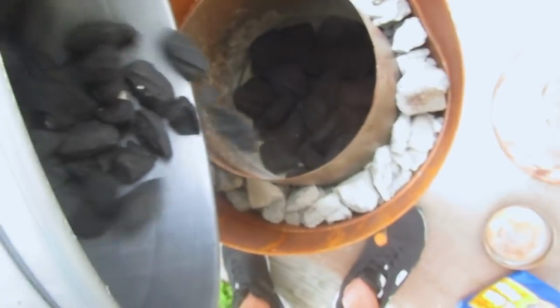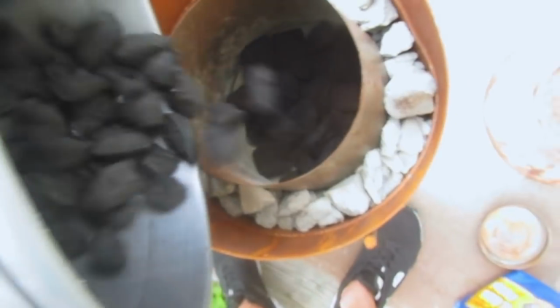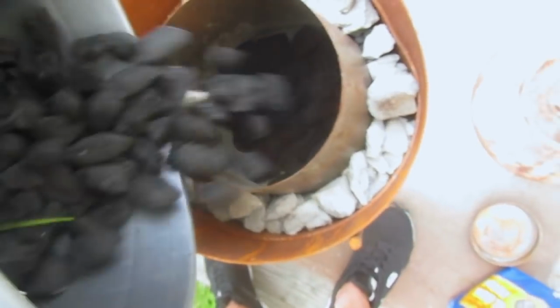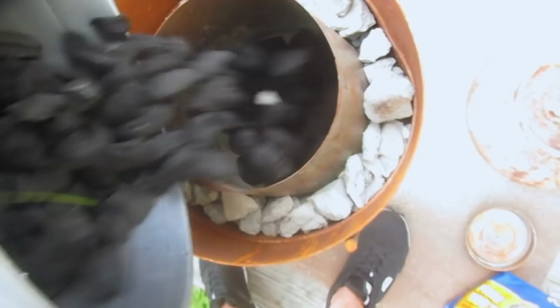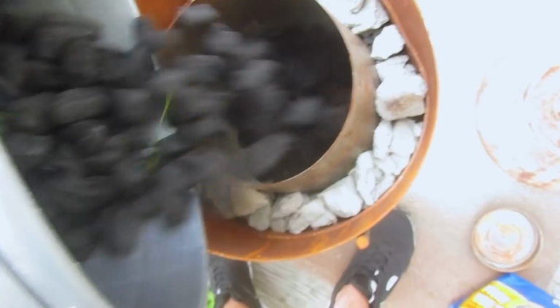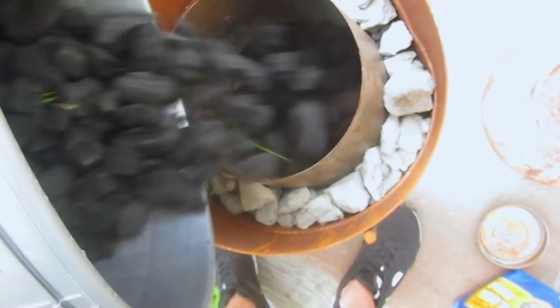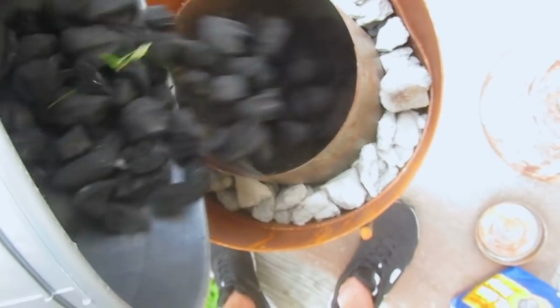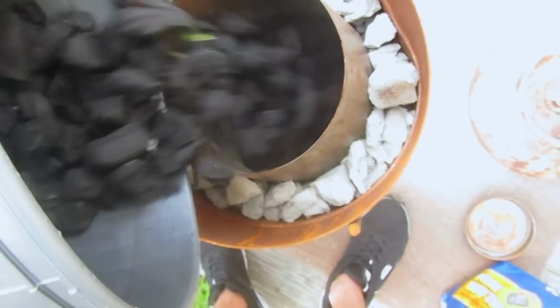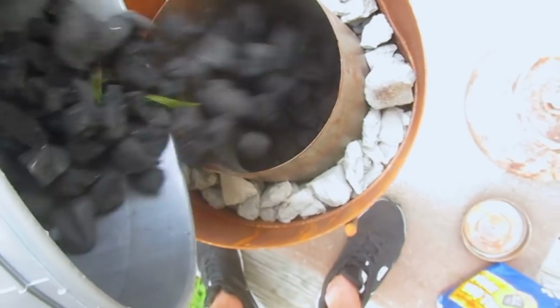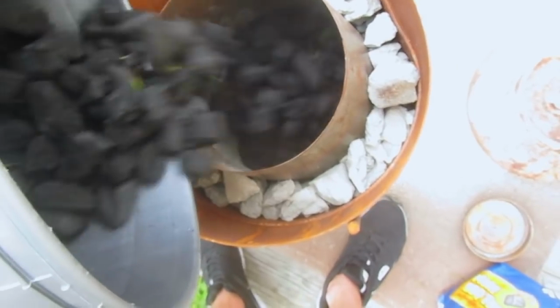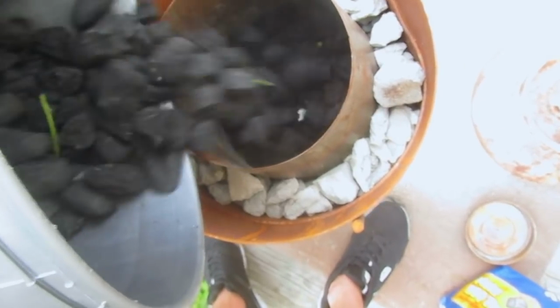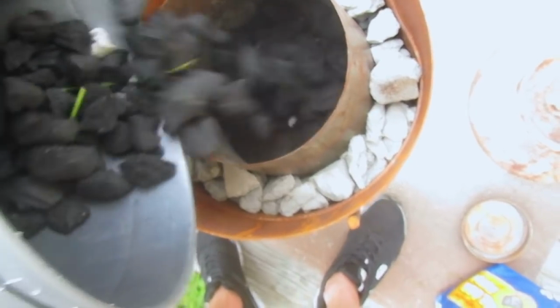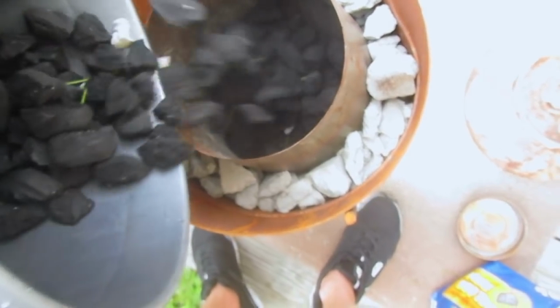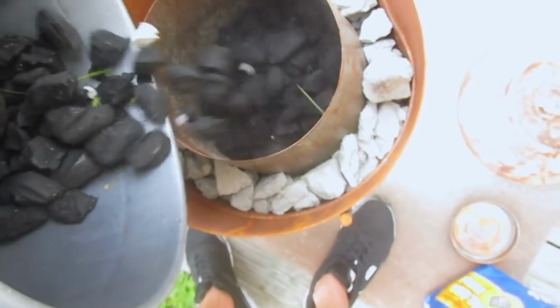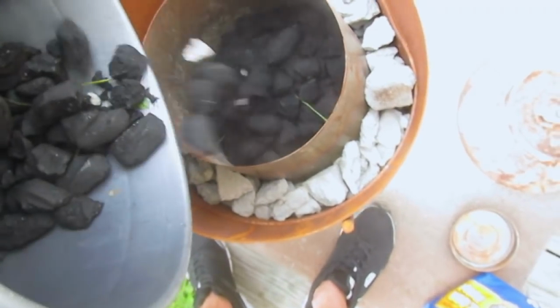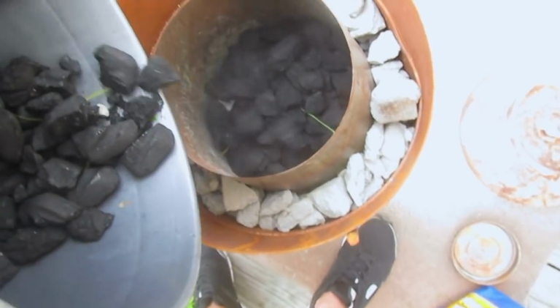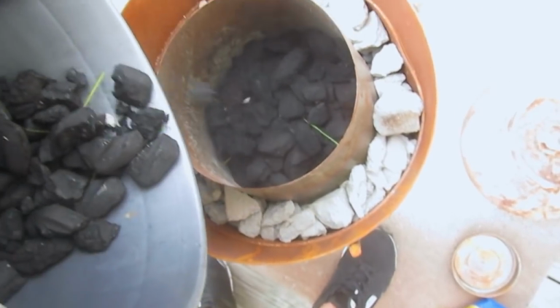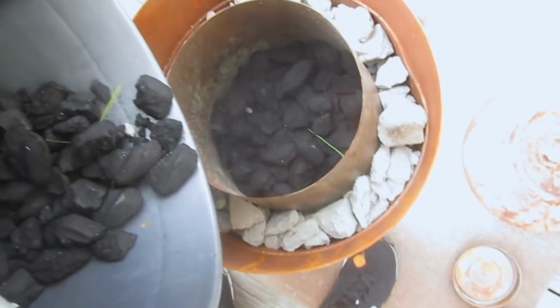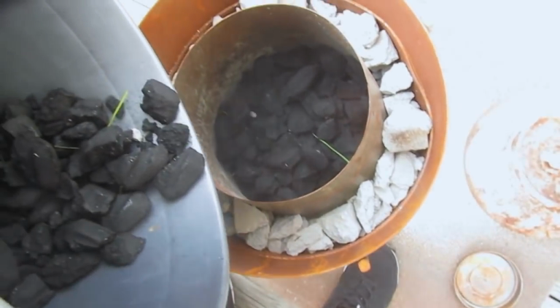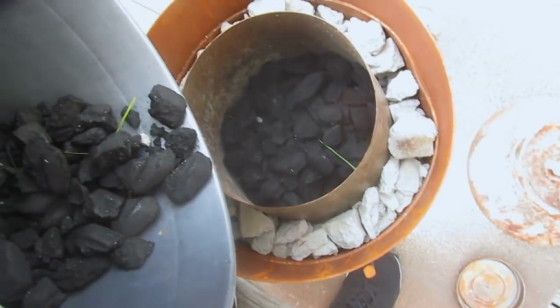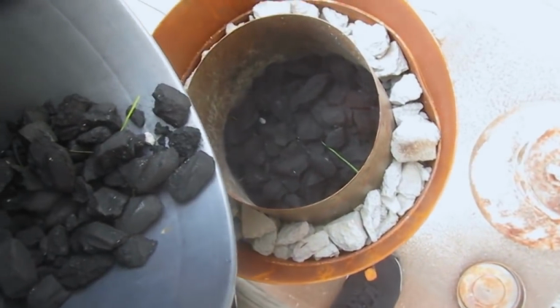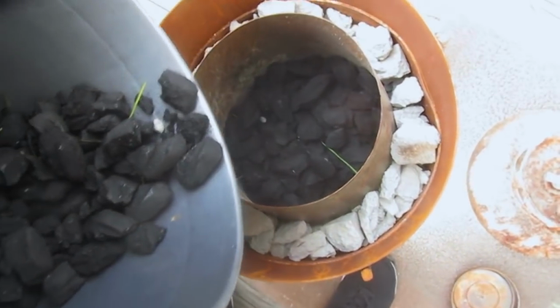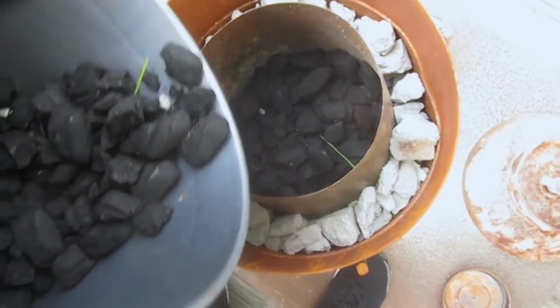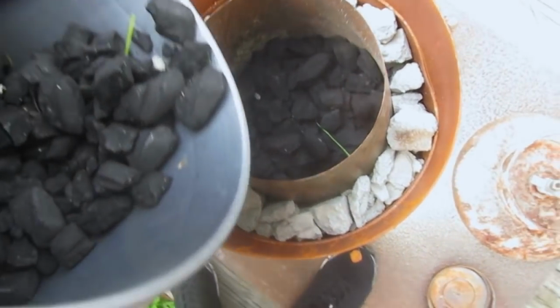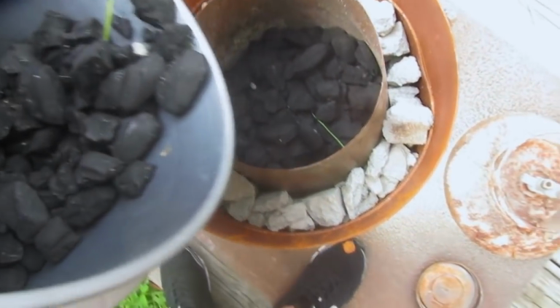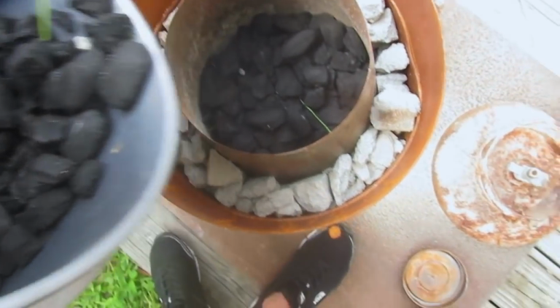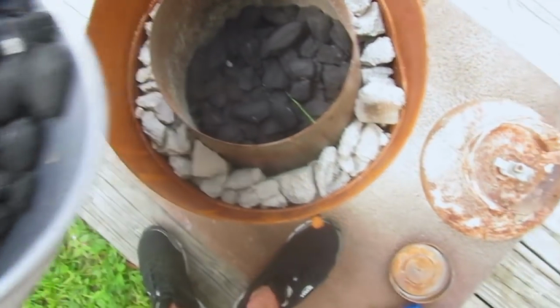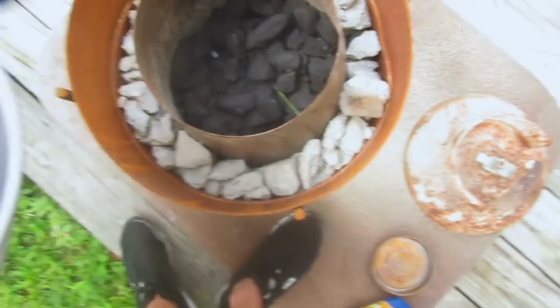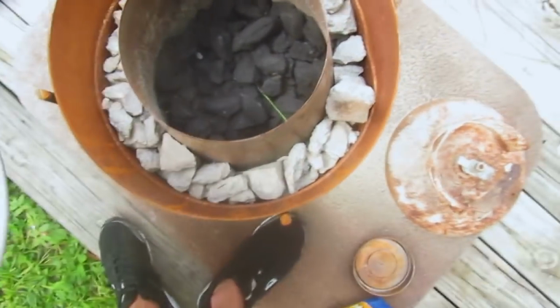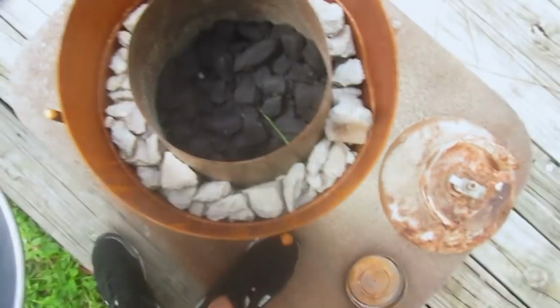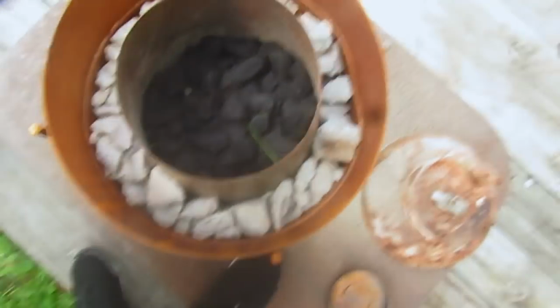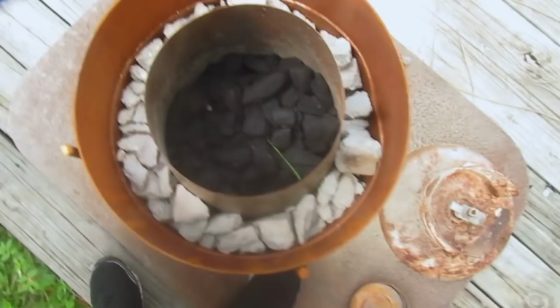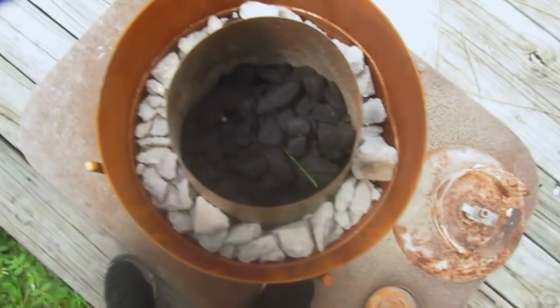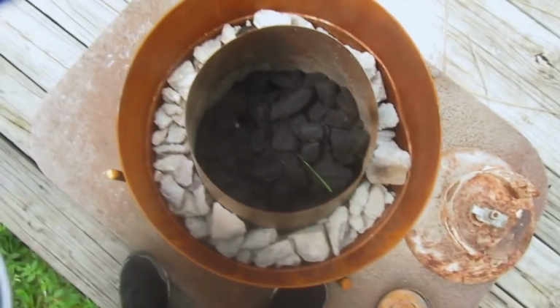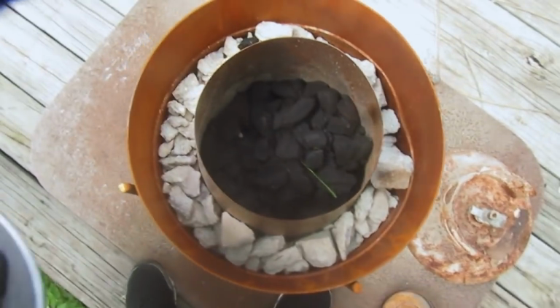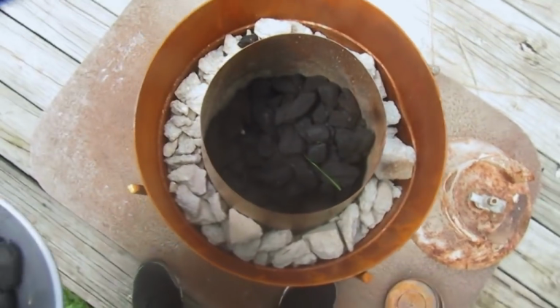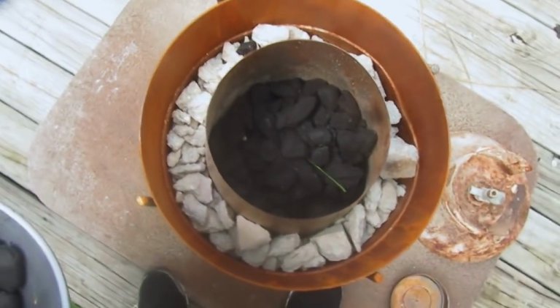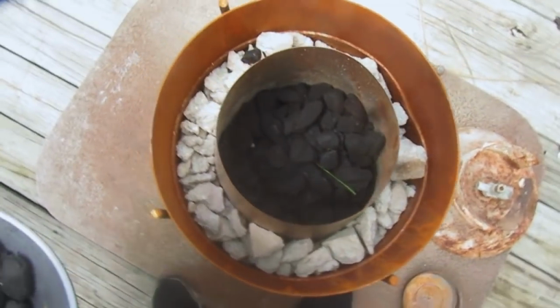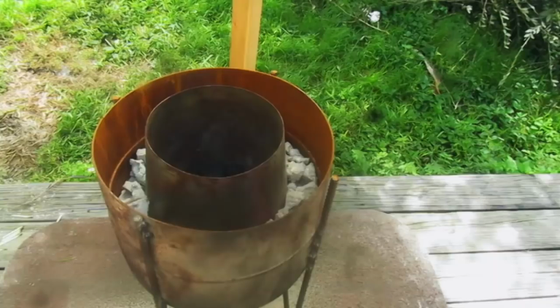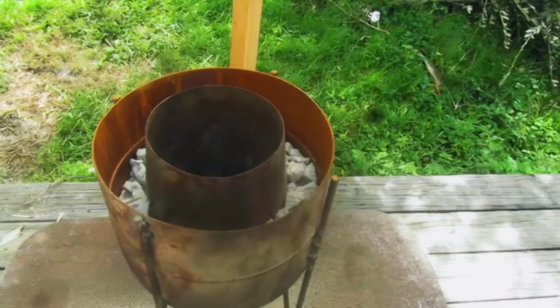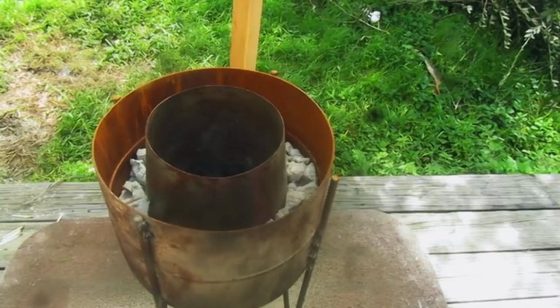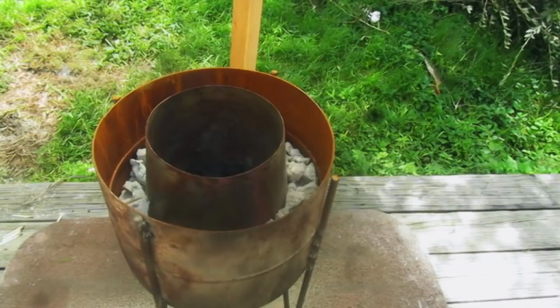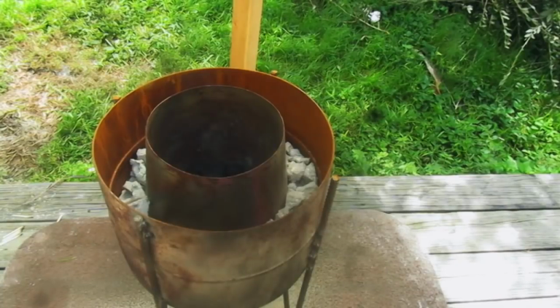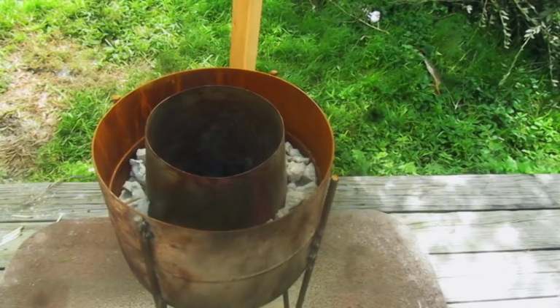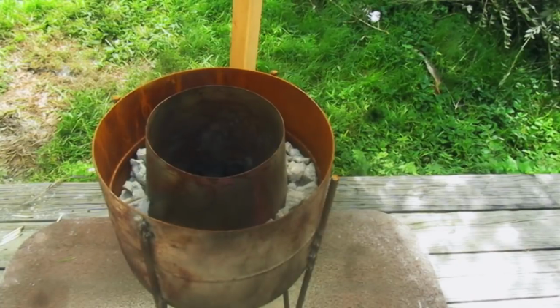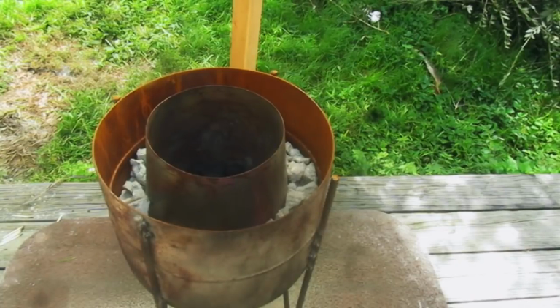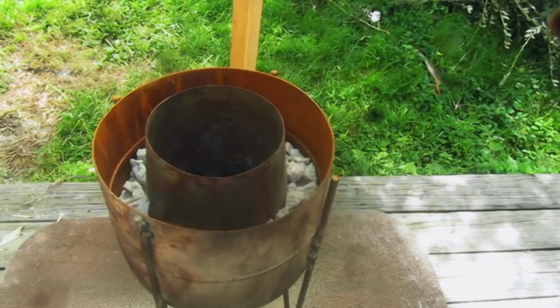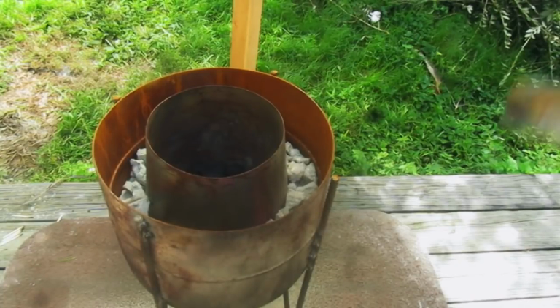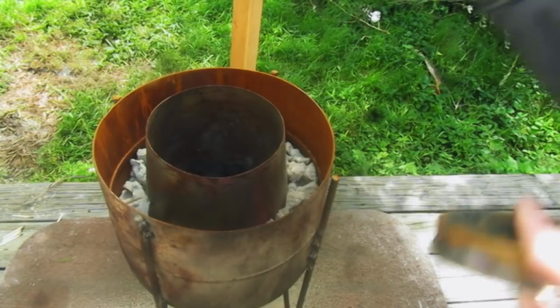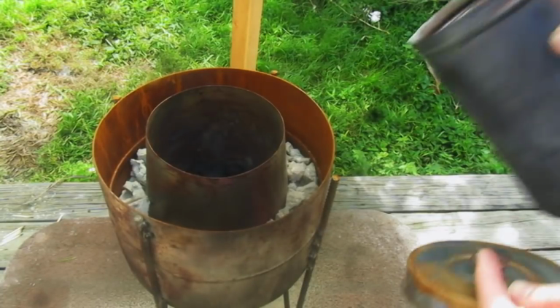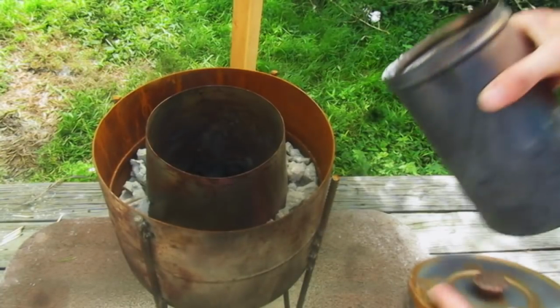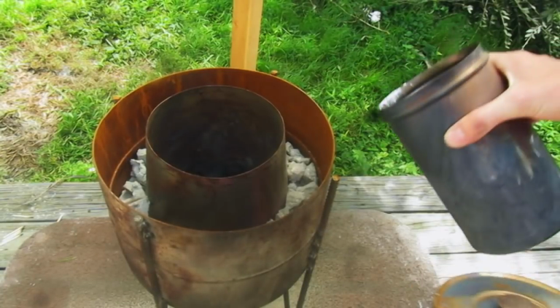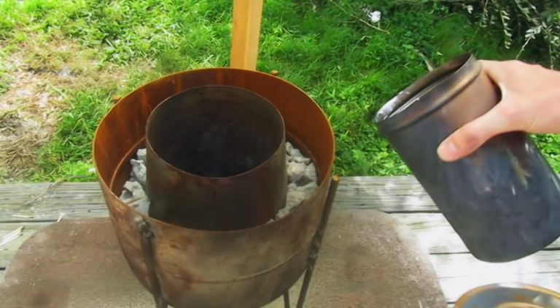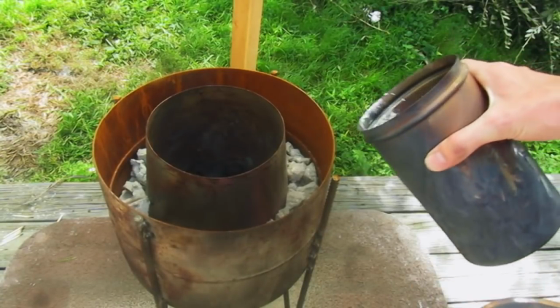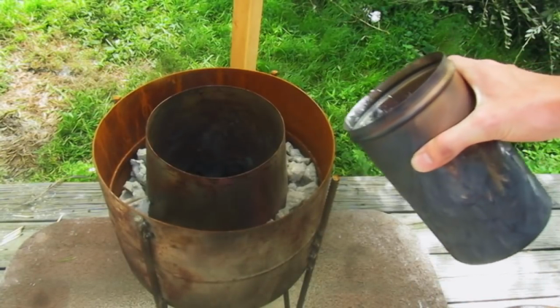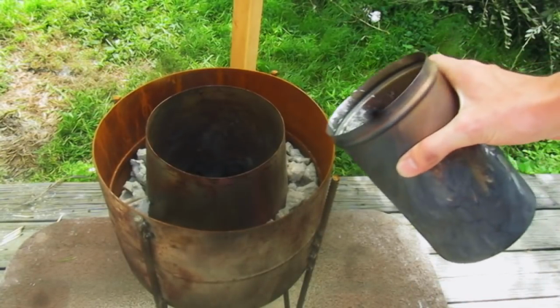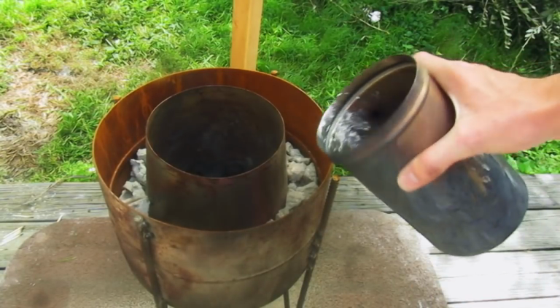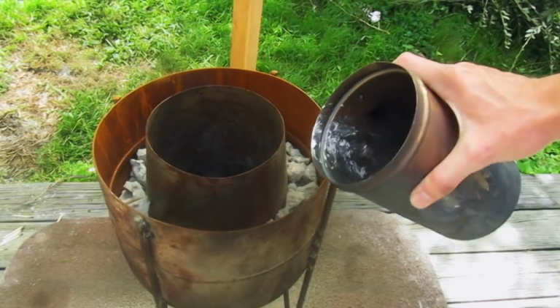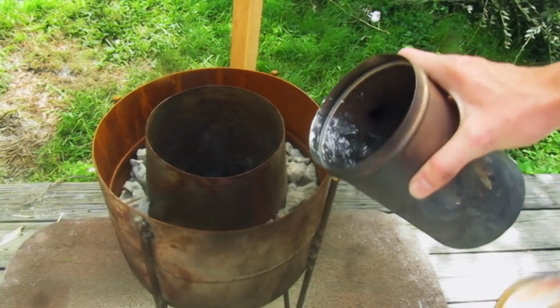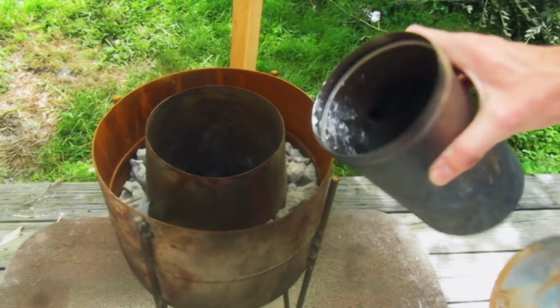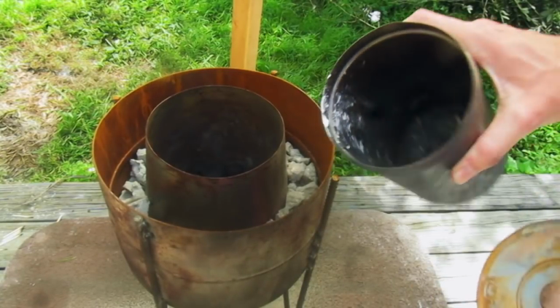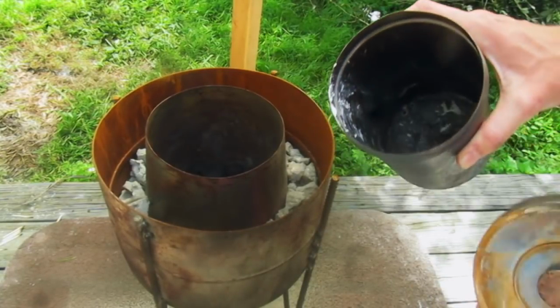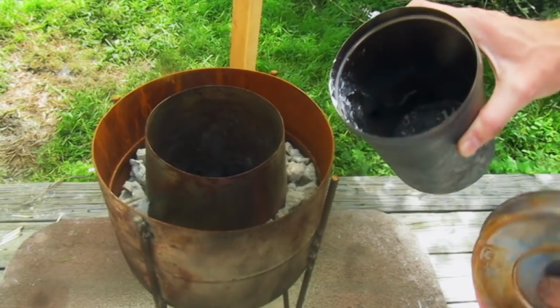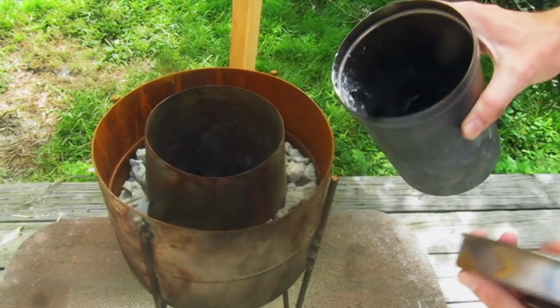What I do is first I line it with thick charcoal — big charcoal. It helps with airflow, and then I put in the smaller stuff so it can really get hot — lots of surface area.